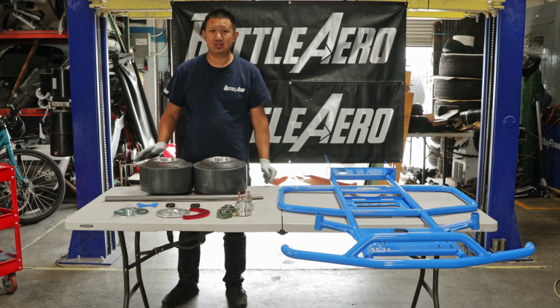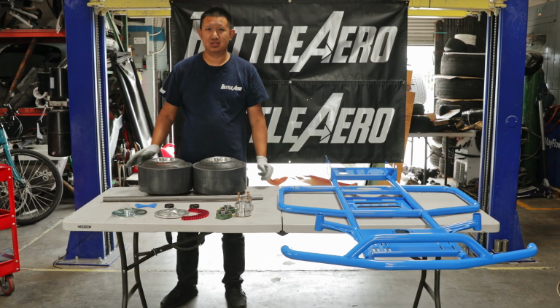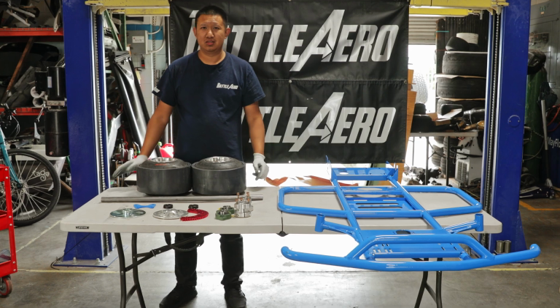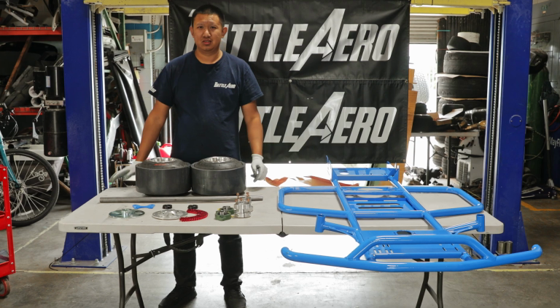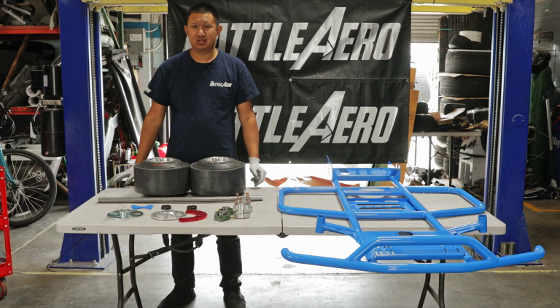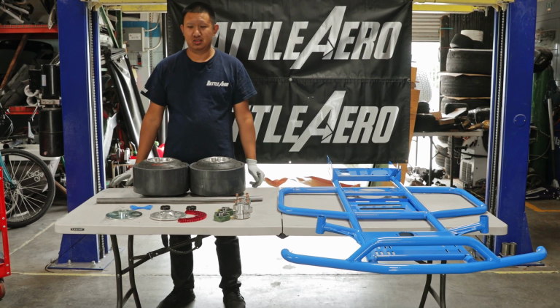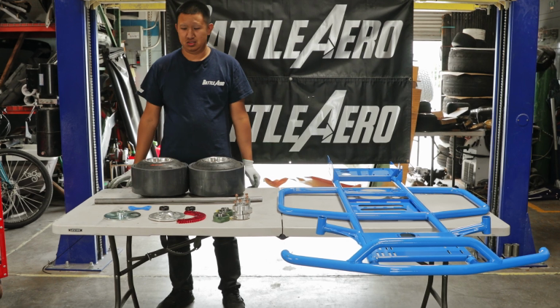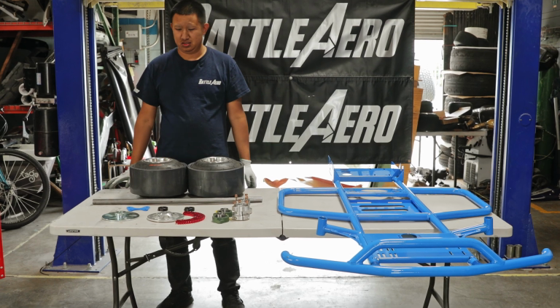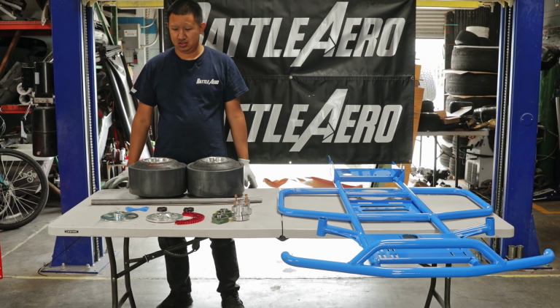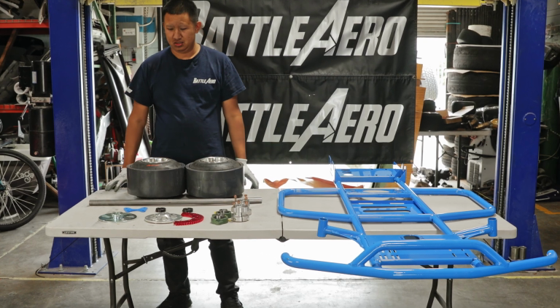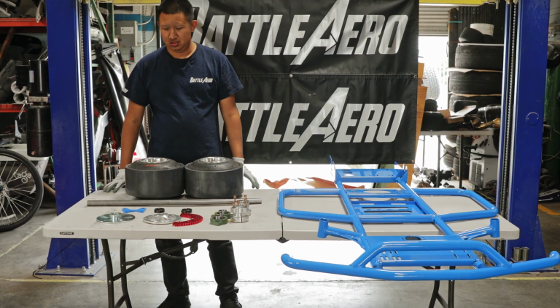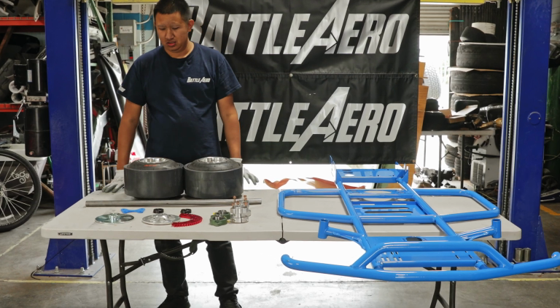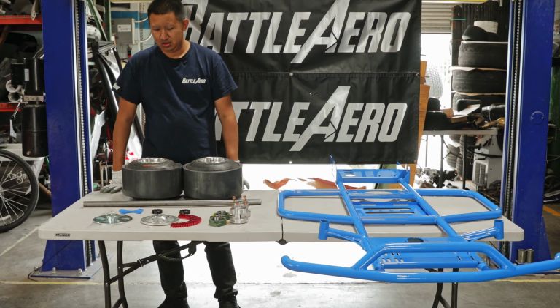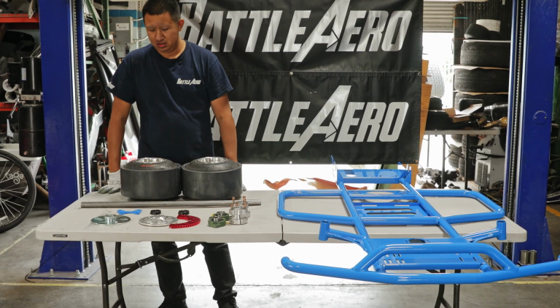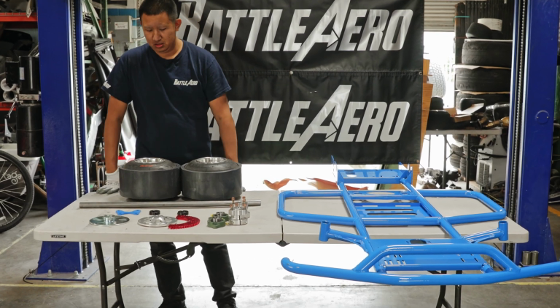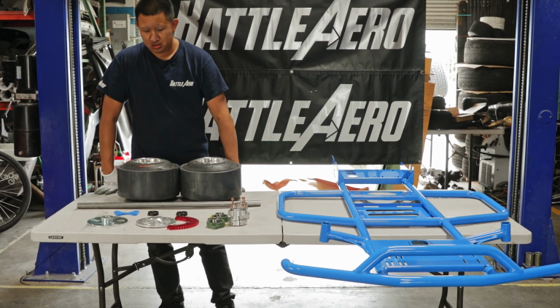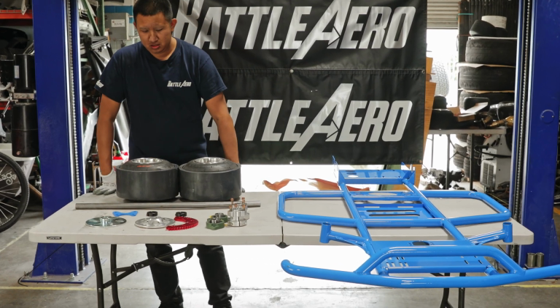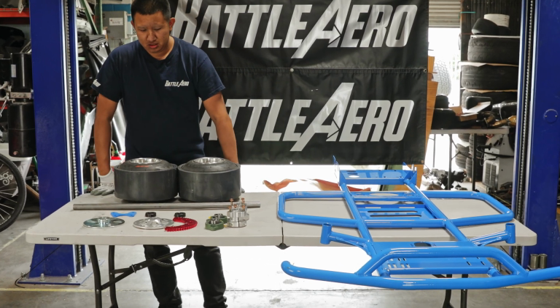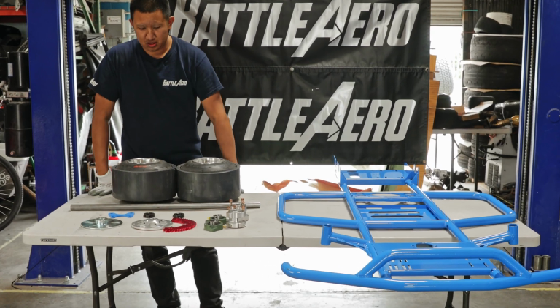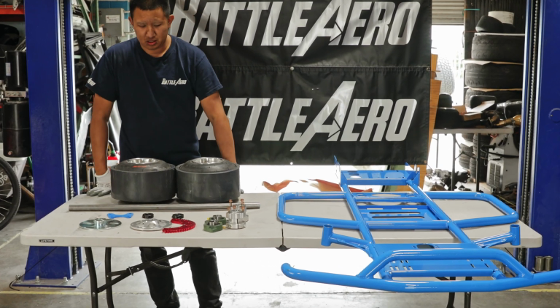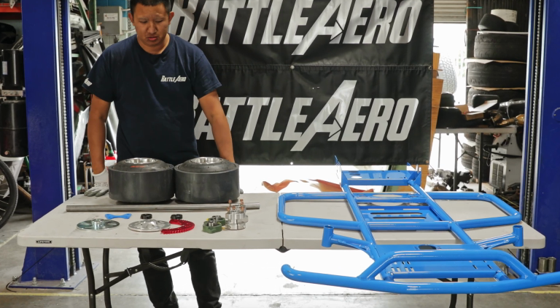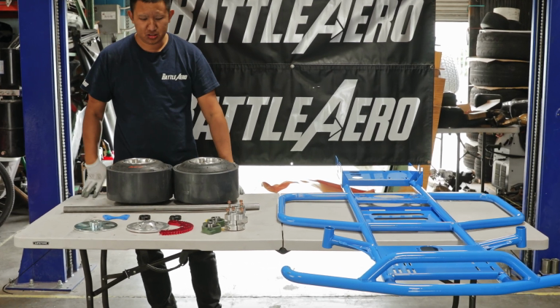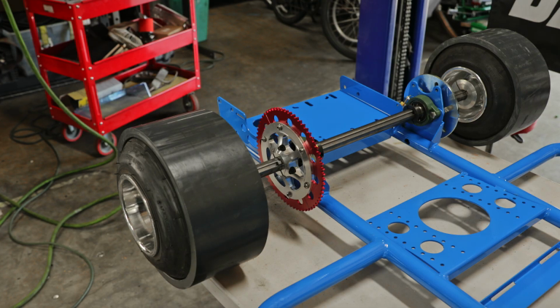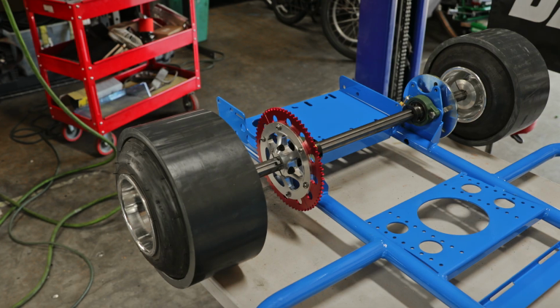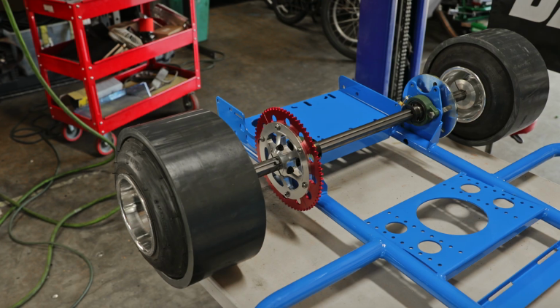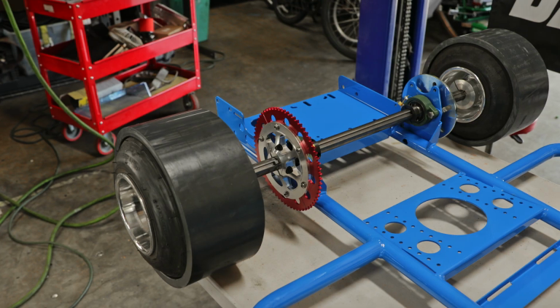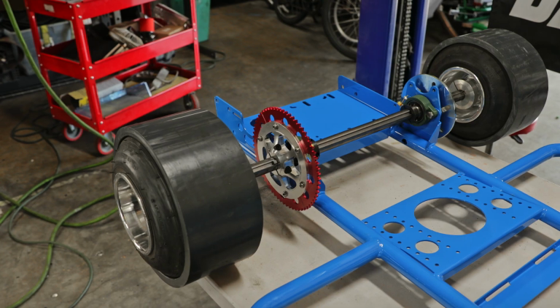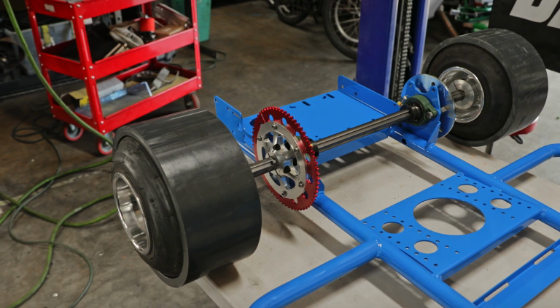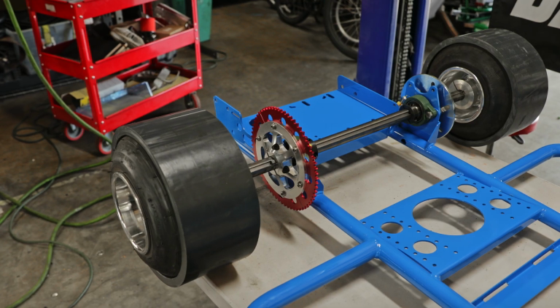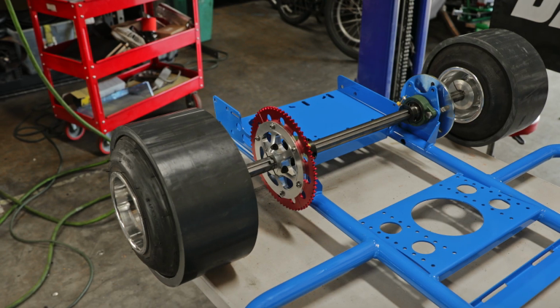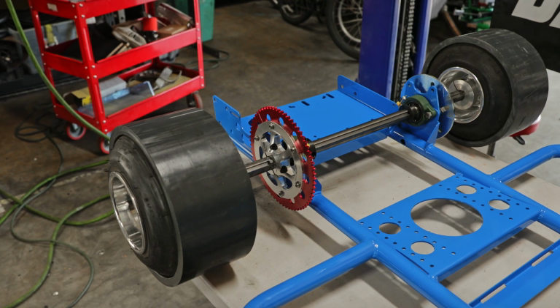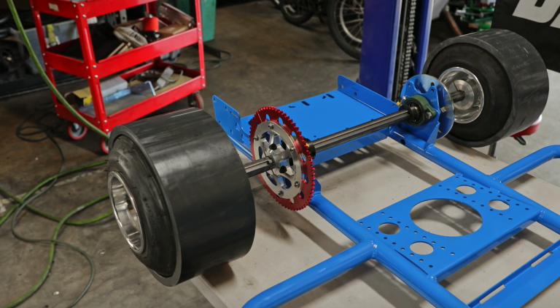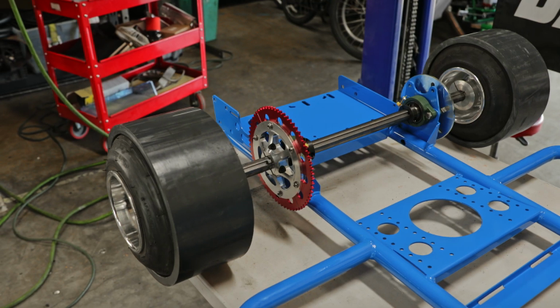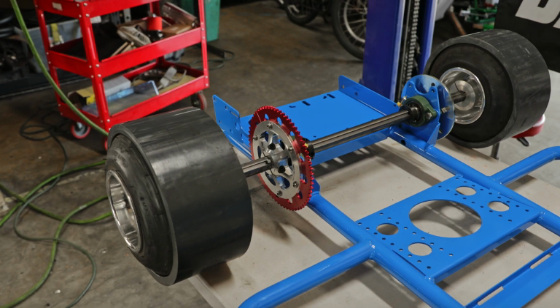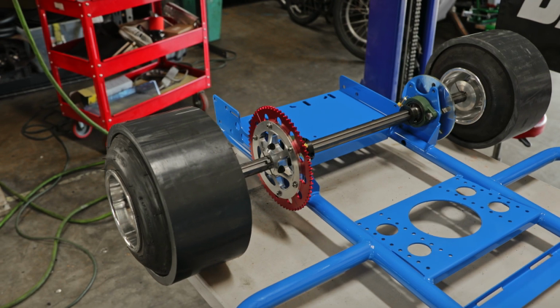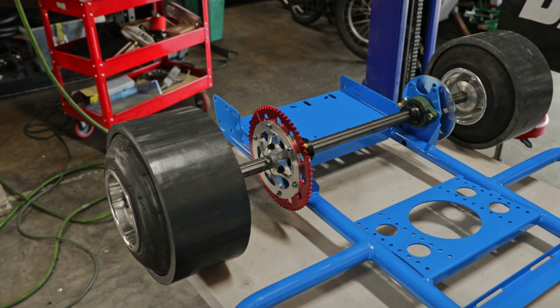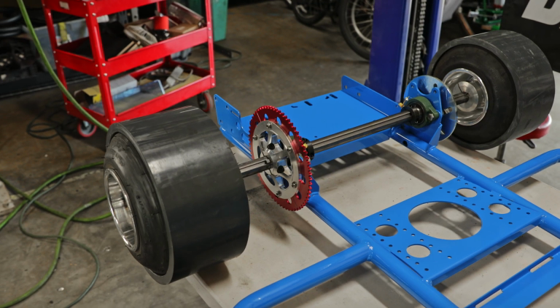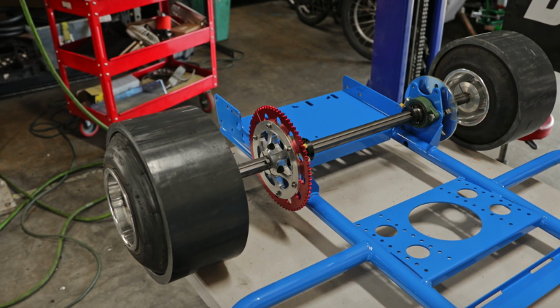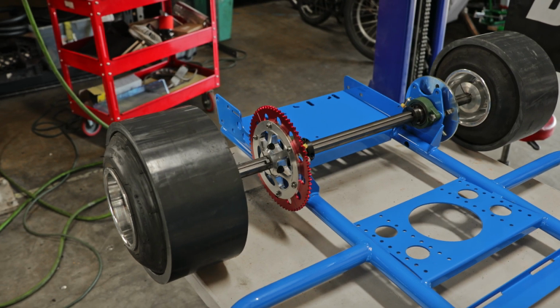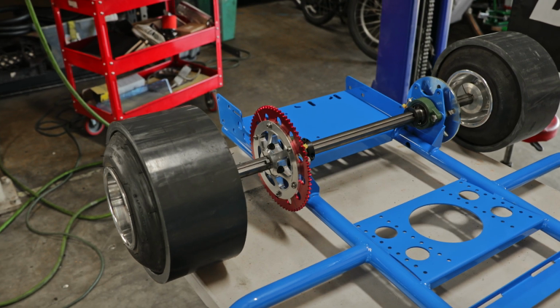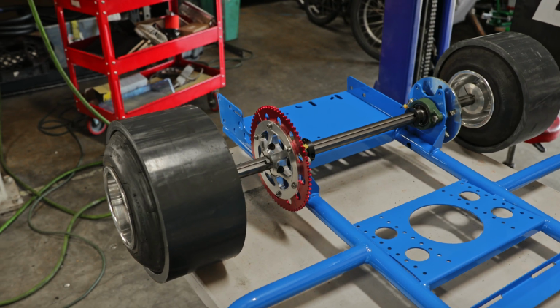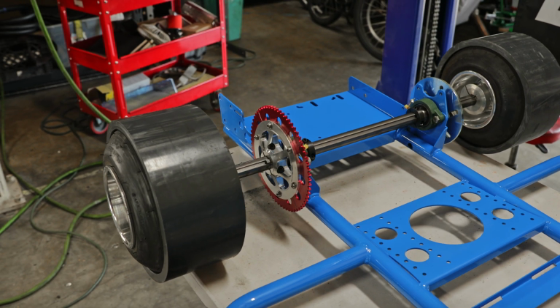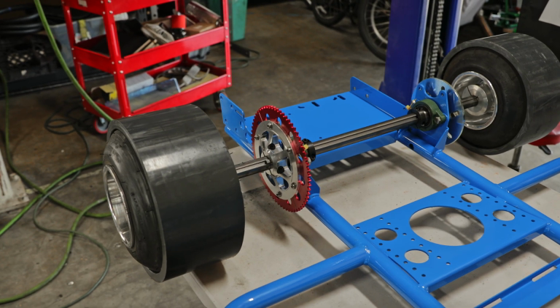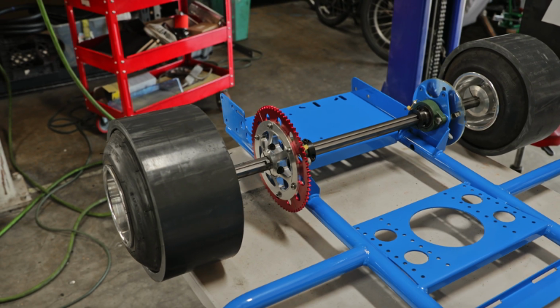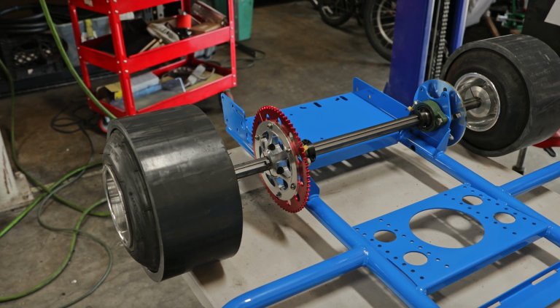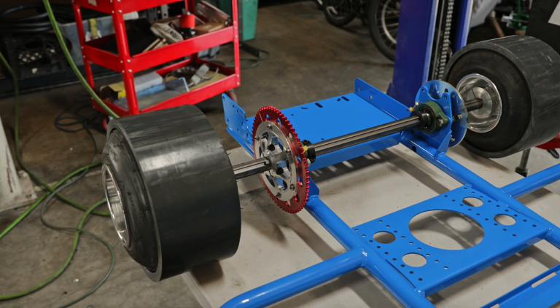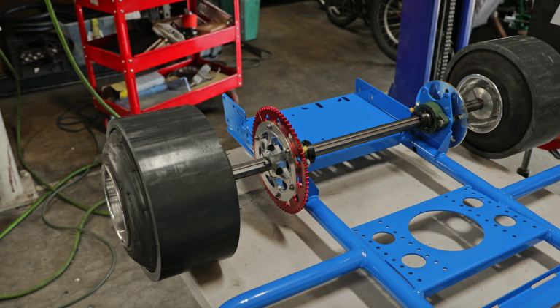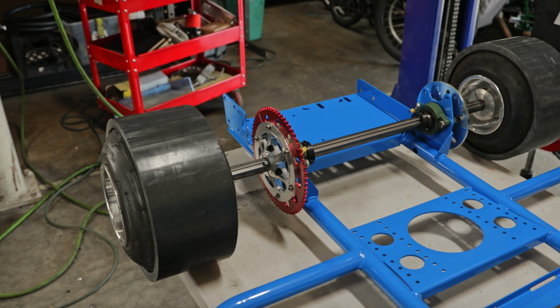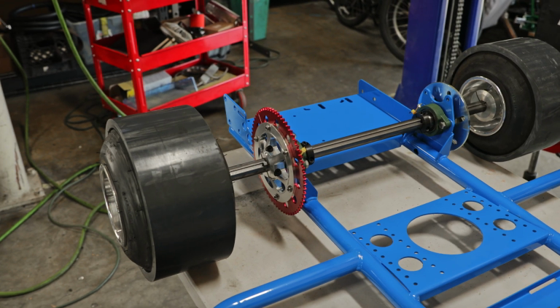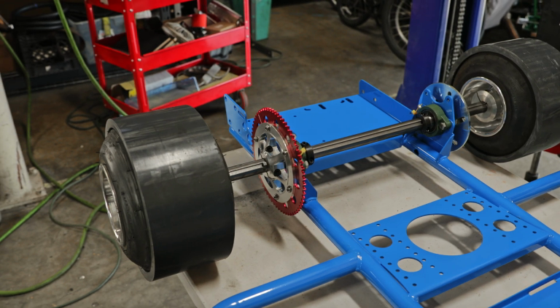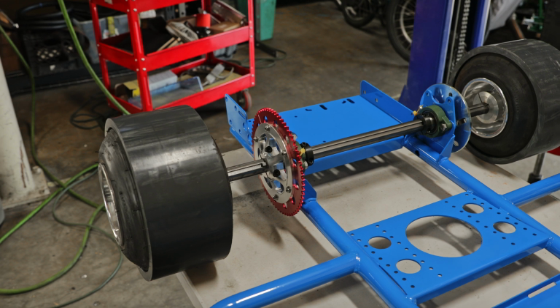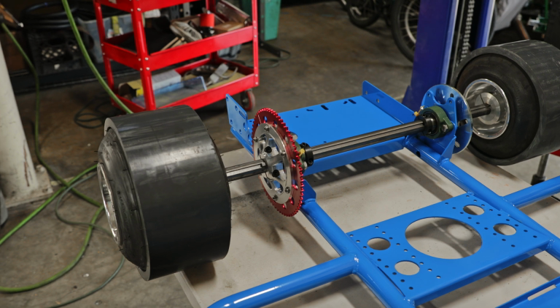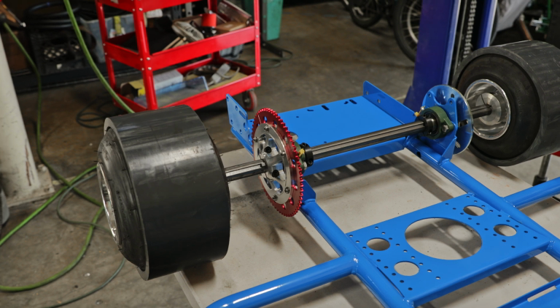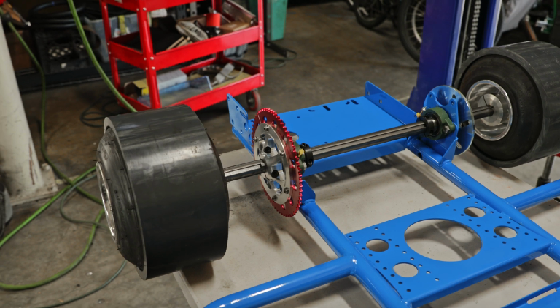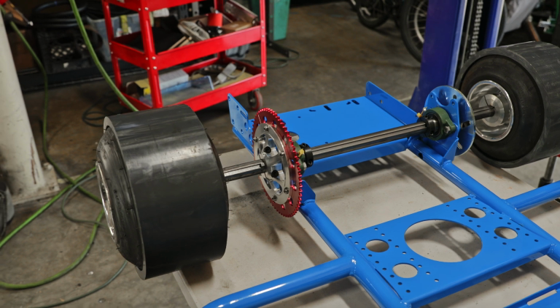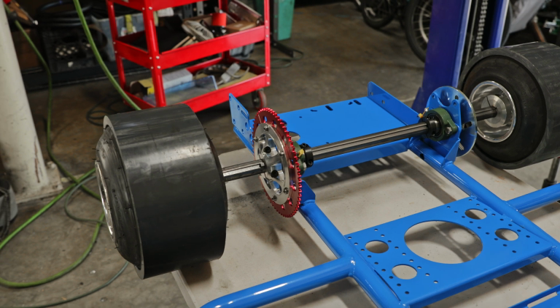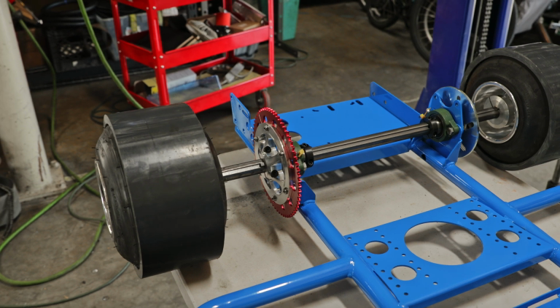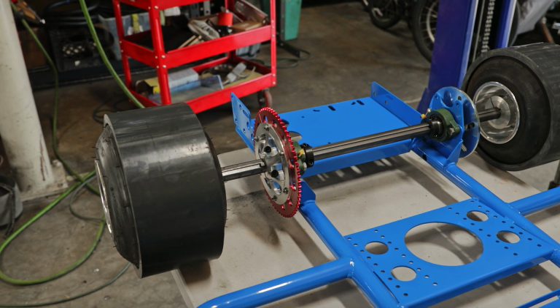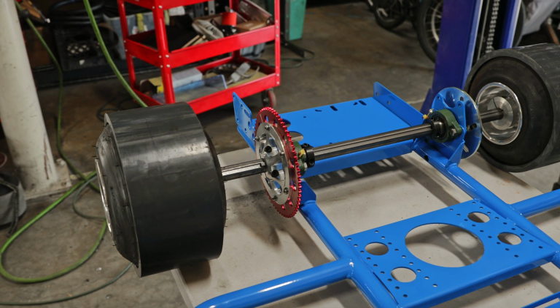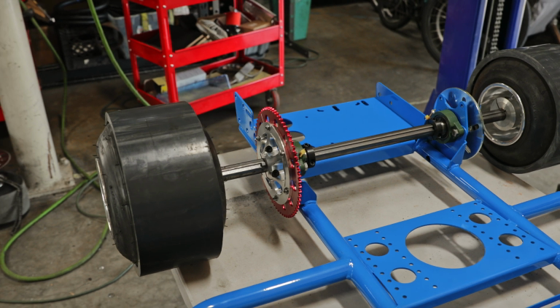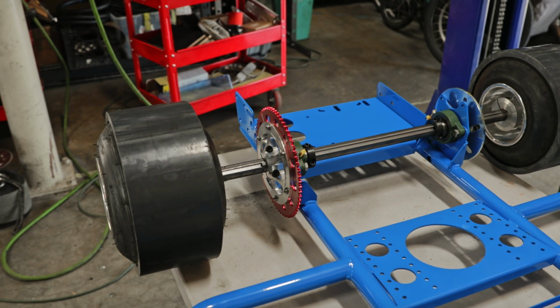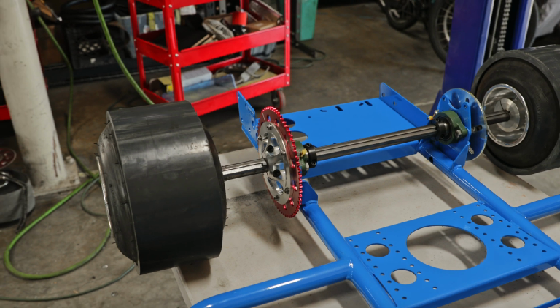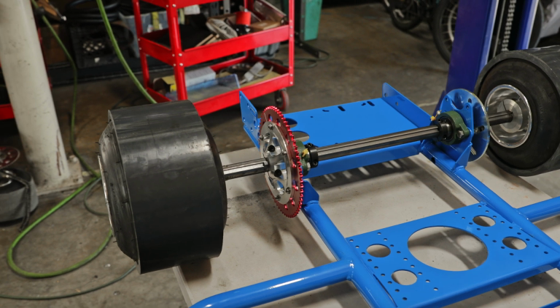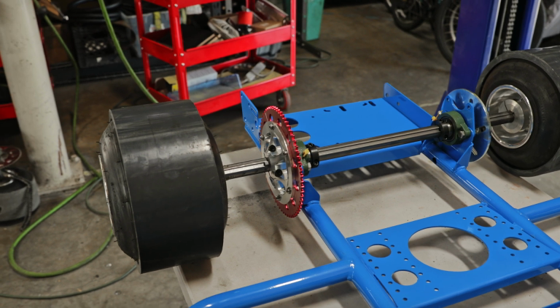What's up everyone, welcome to part one of our Battle Arrow drift cart build series. In this video we are going to install the rear axle.